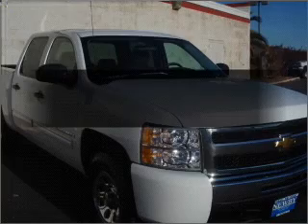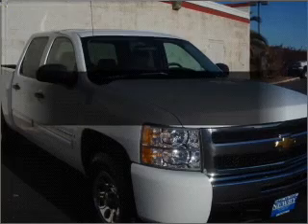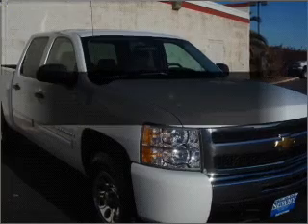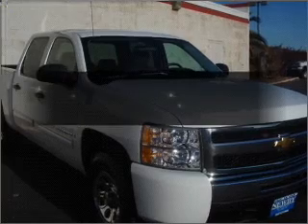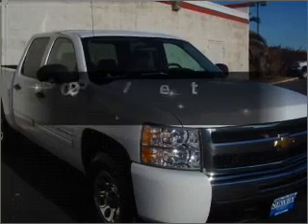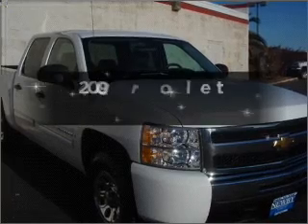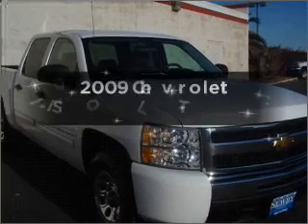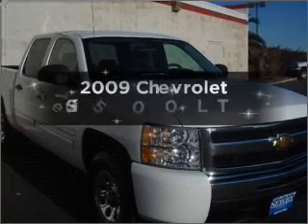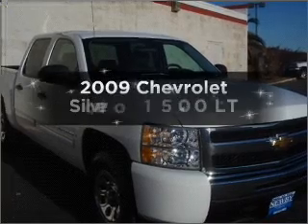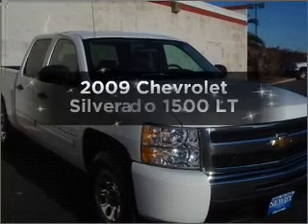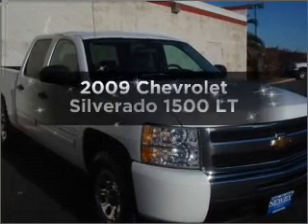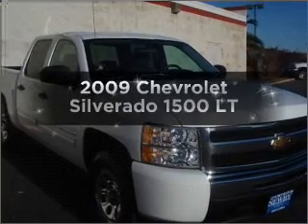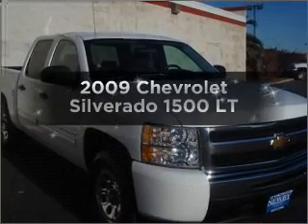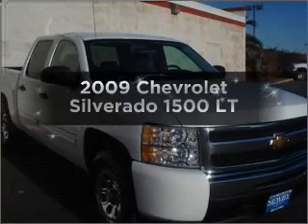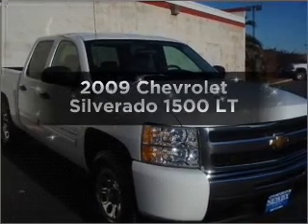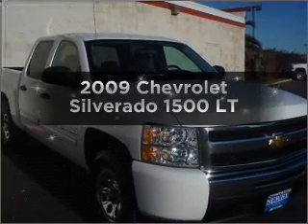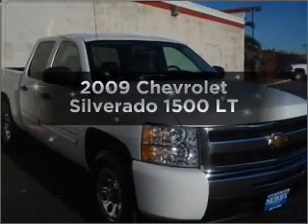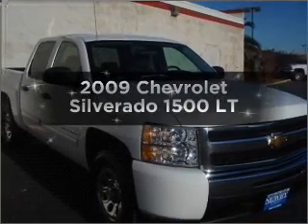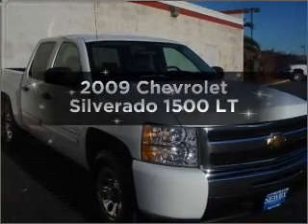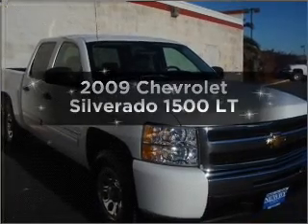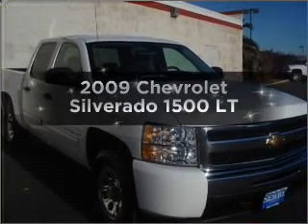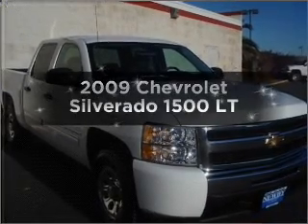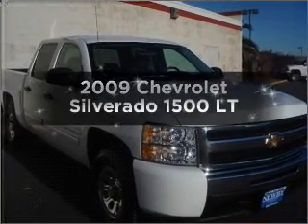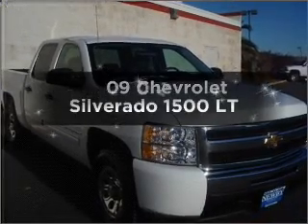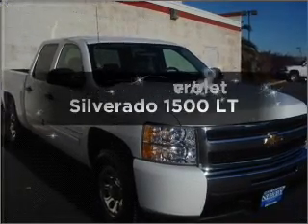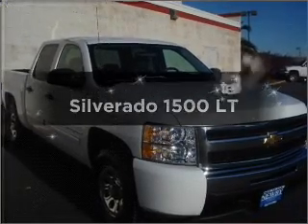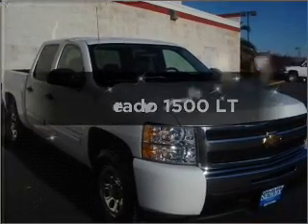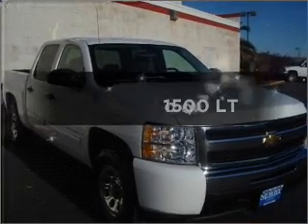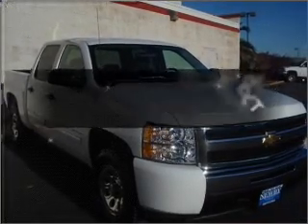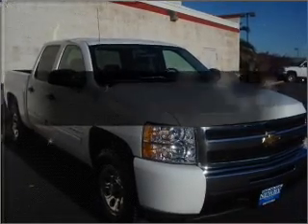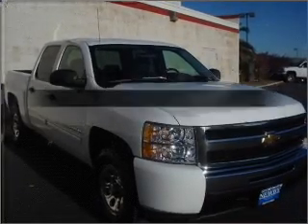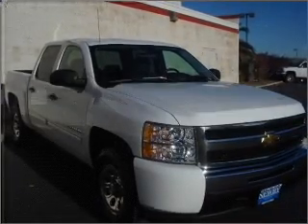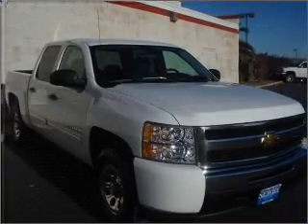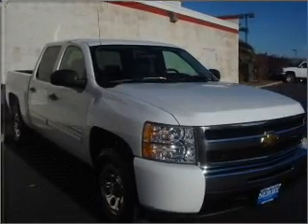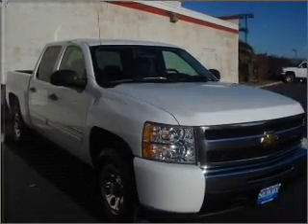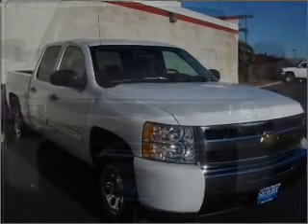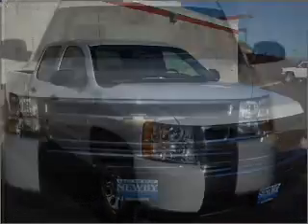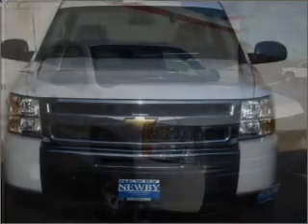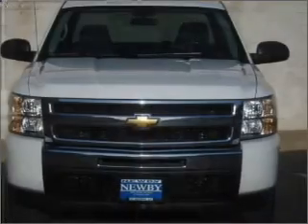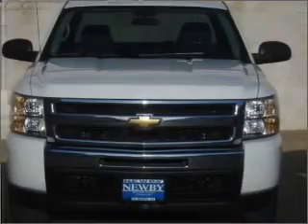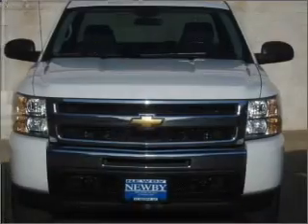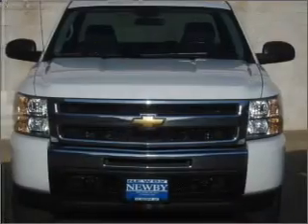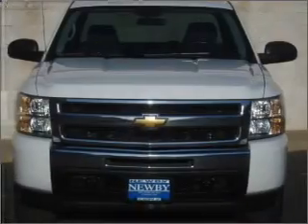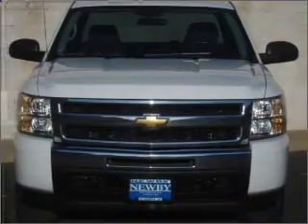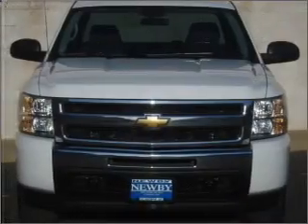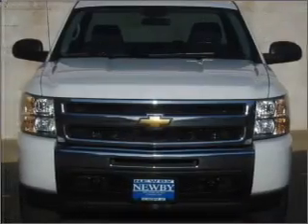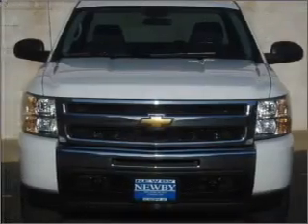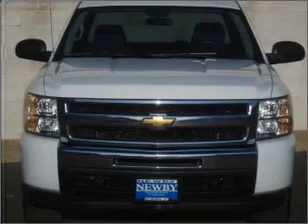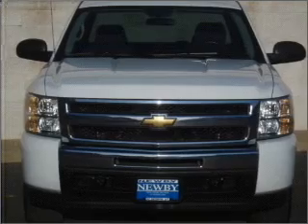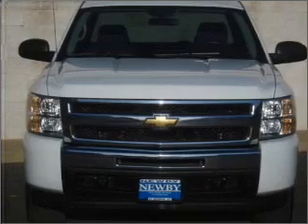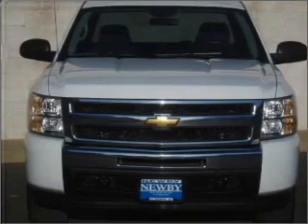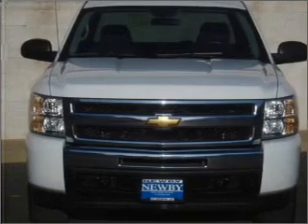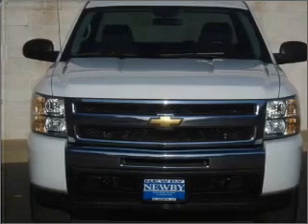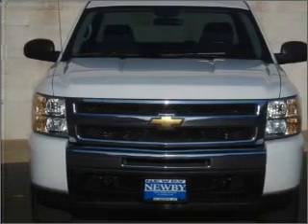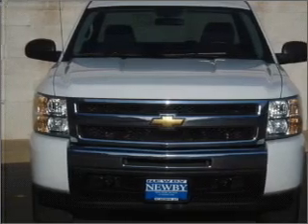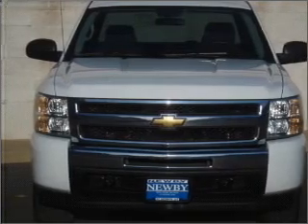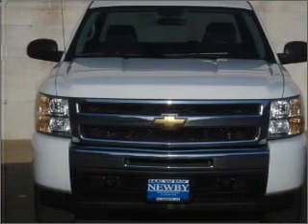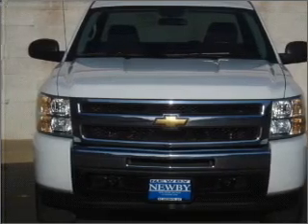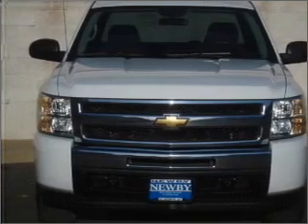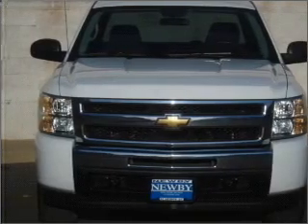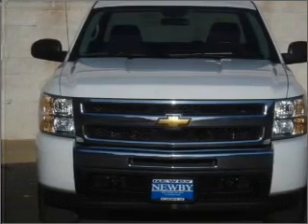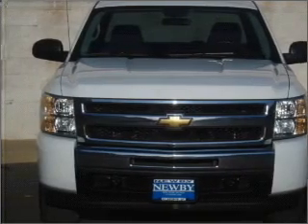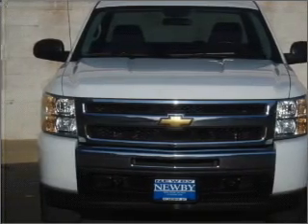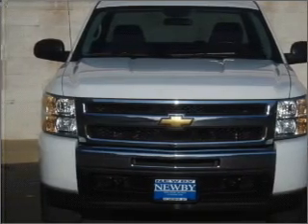Presenting the 2009 Chevrolet Silverado 1500. If you're looking for an automobile with great attributes, look no further.